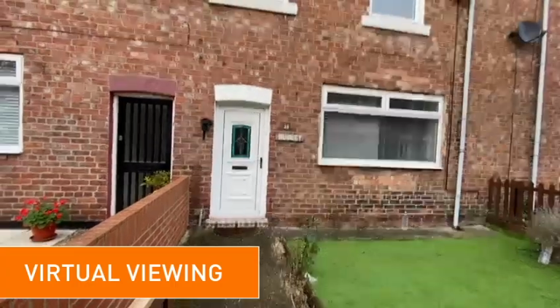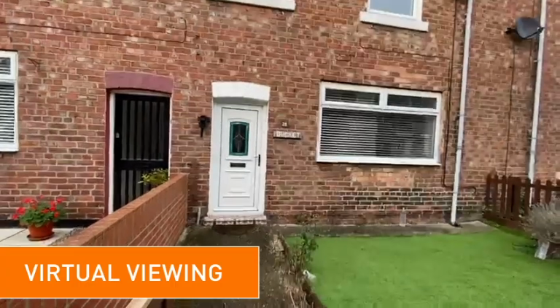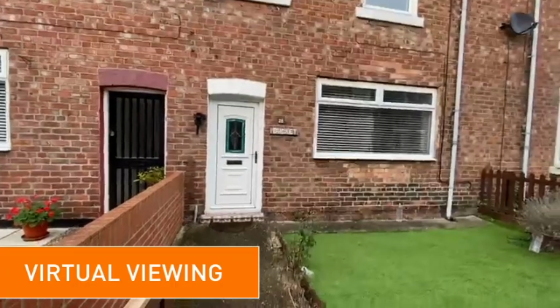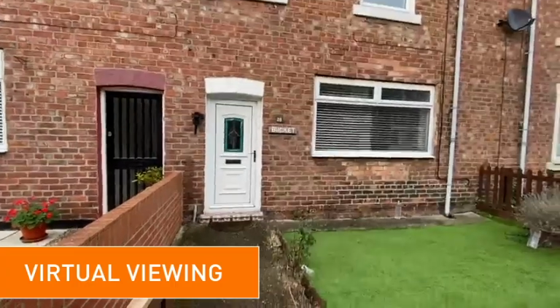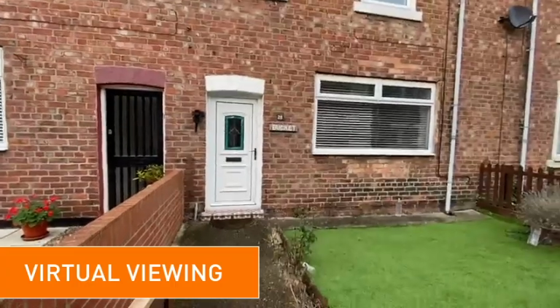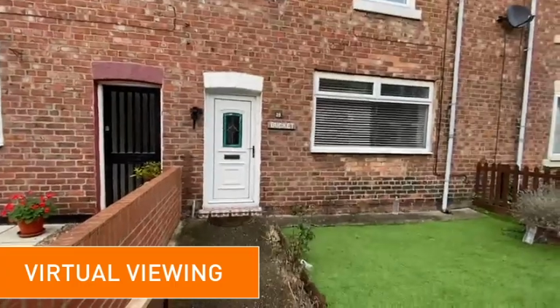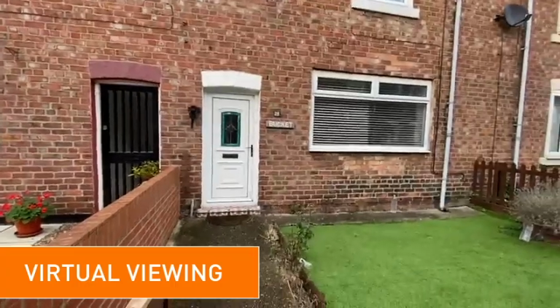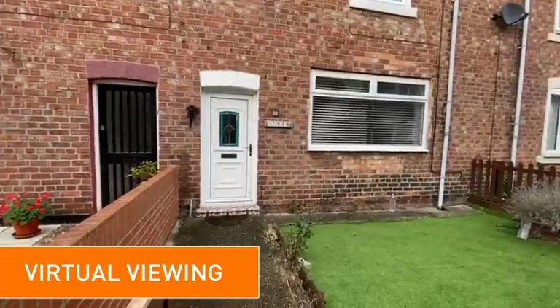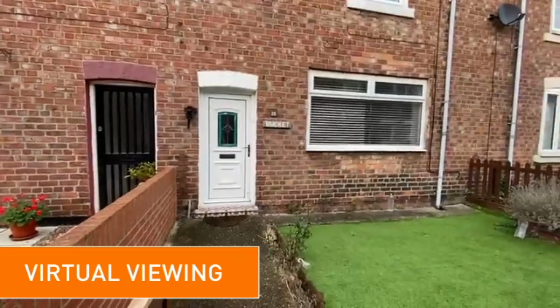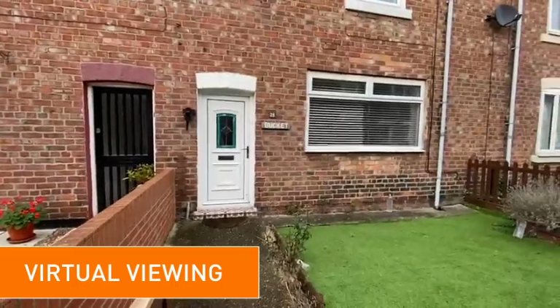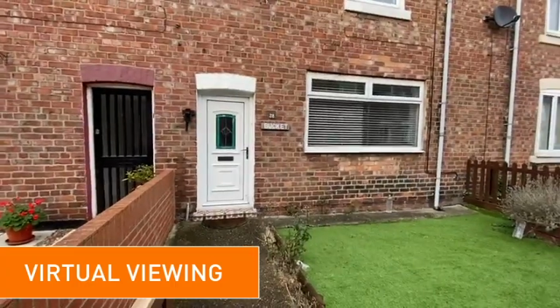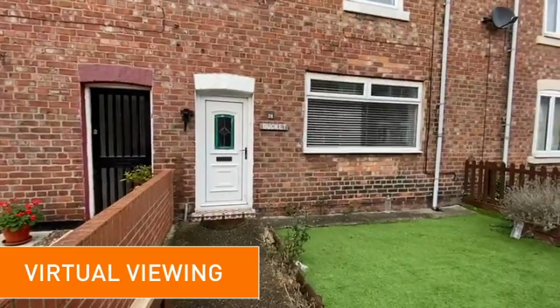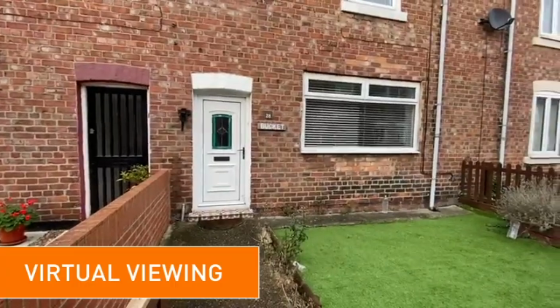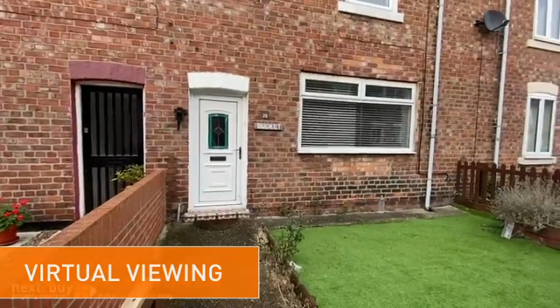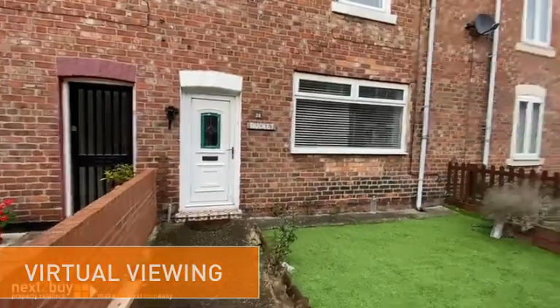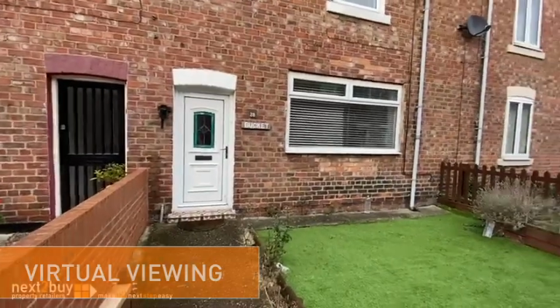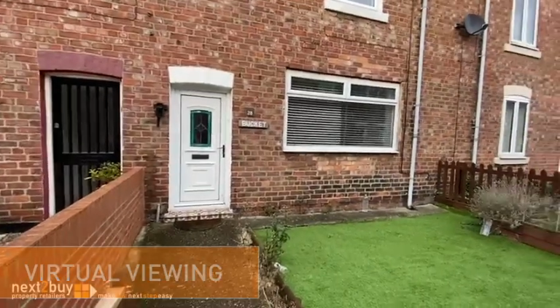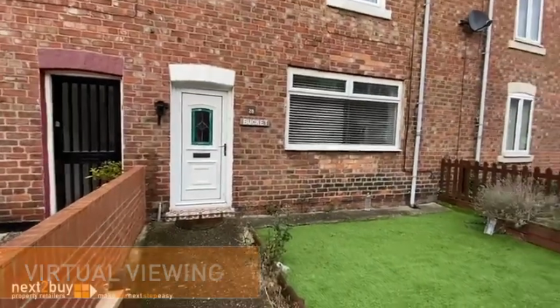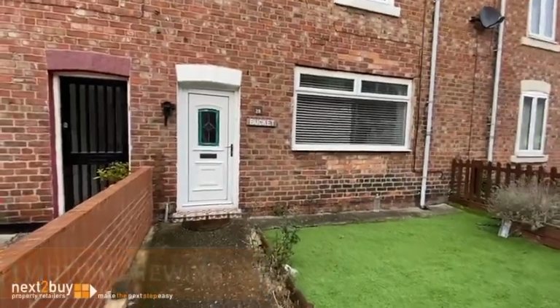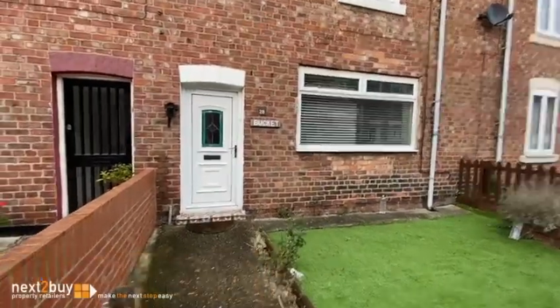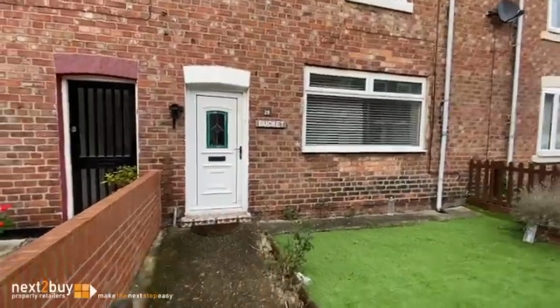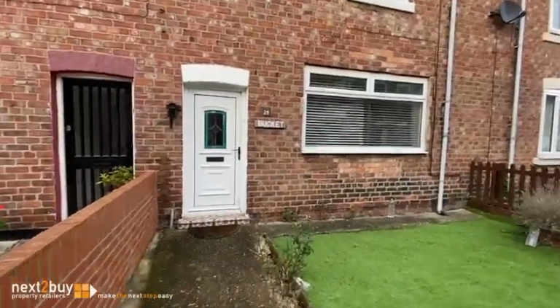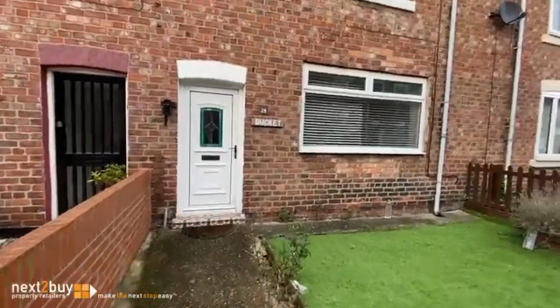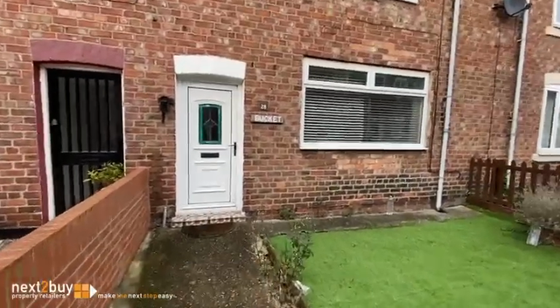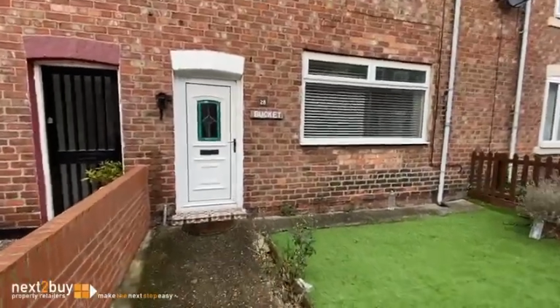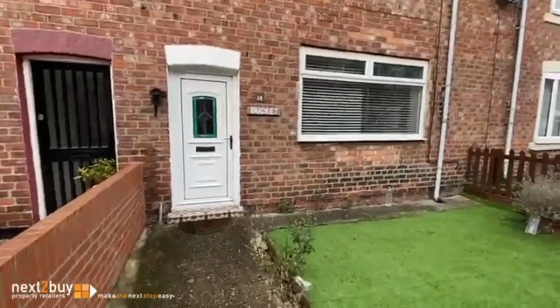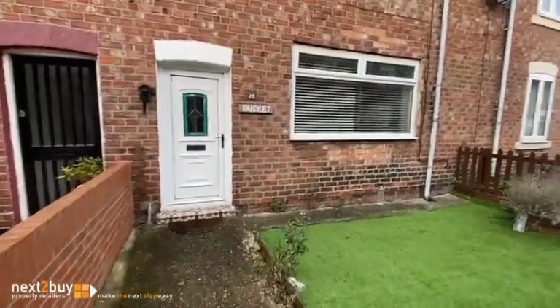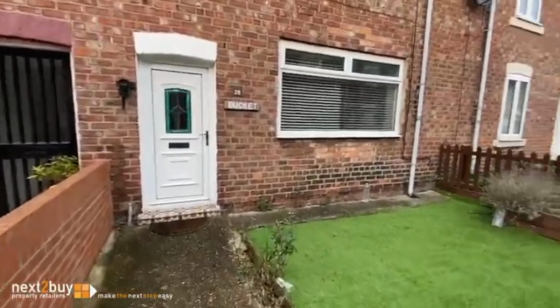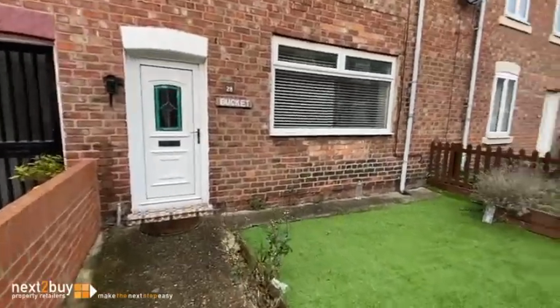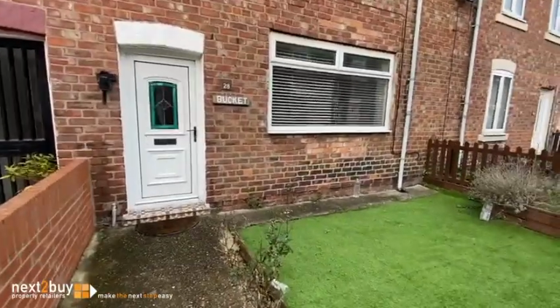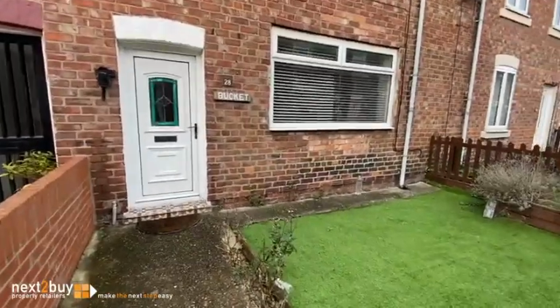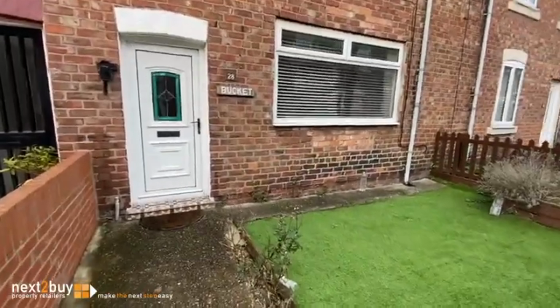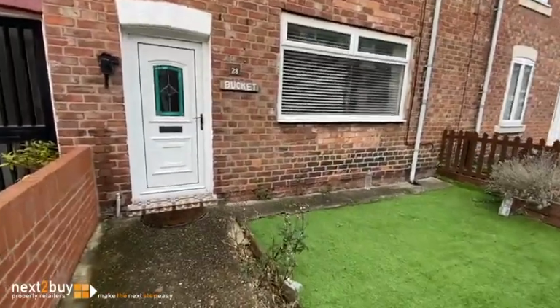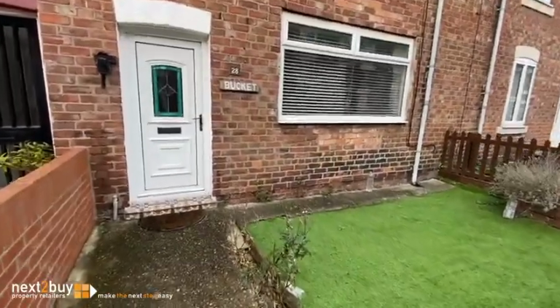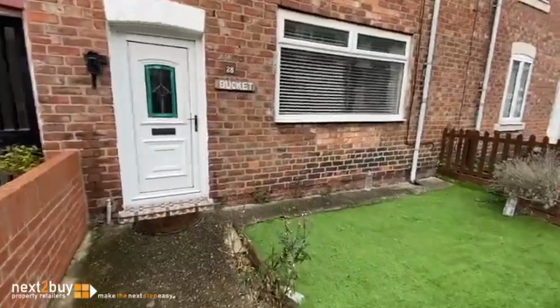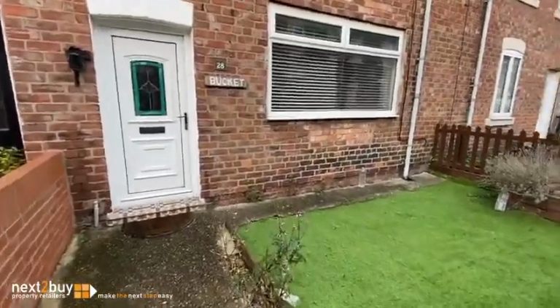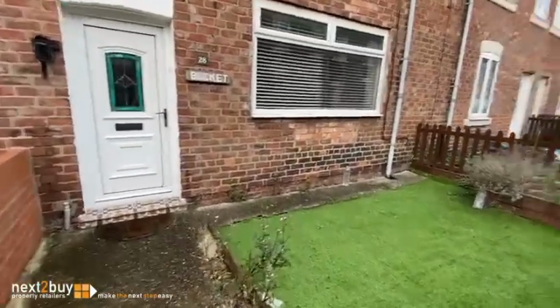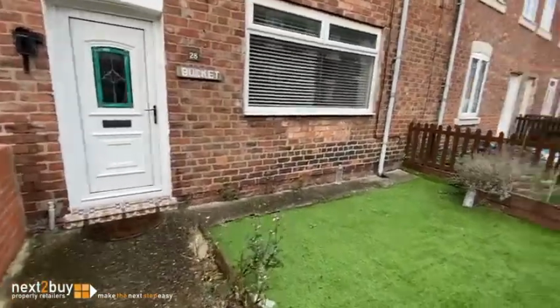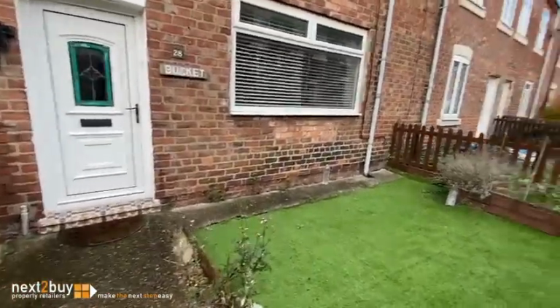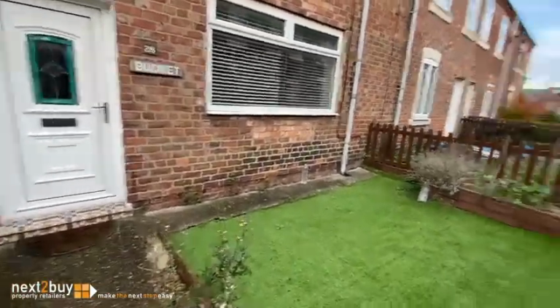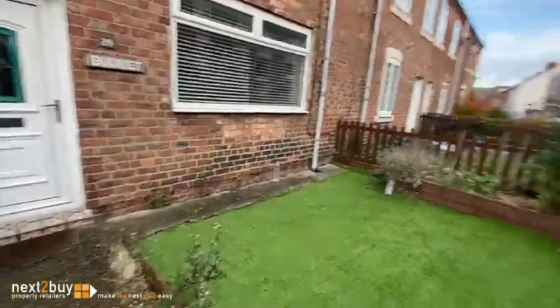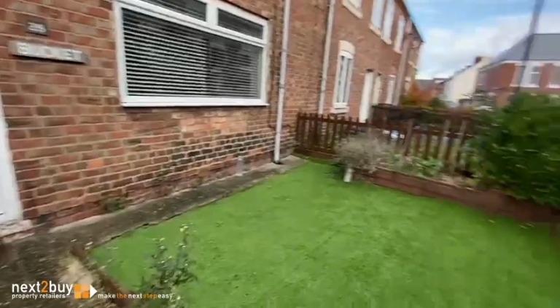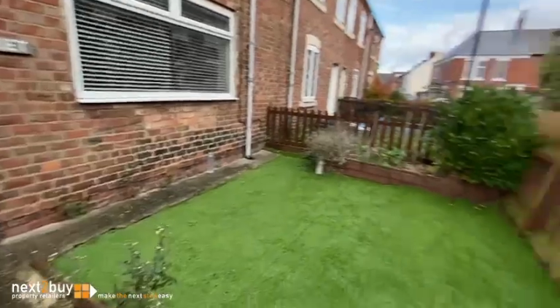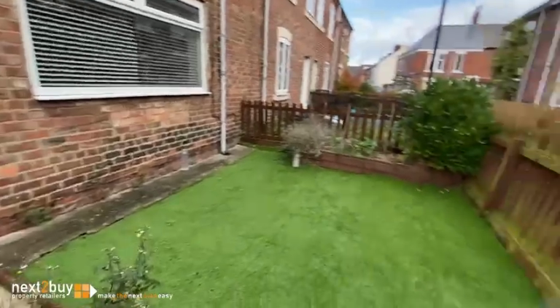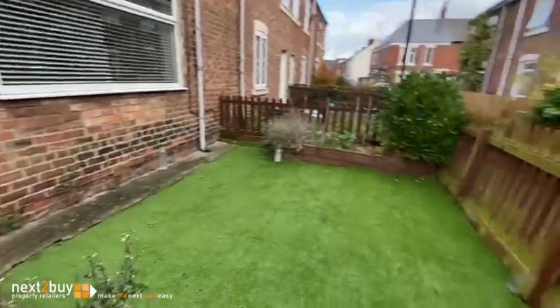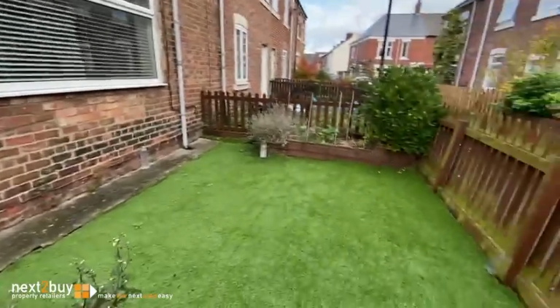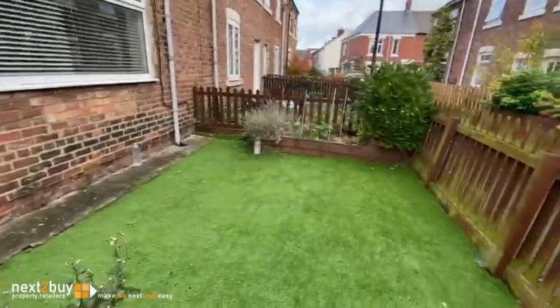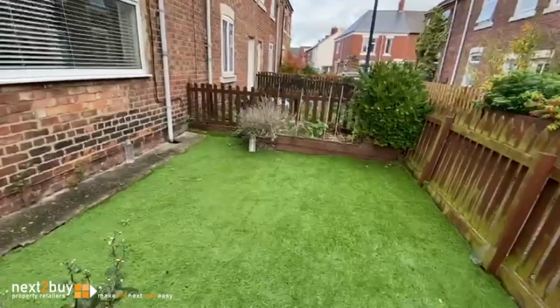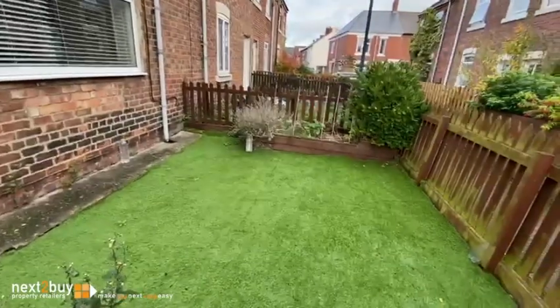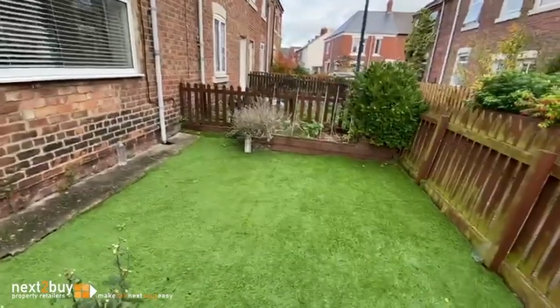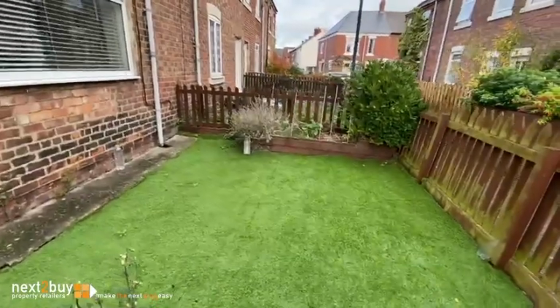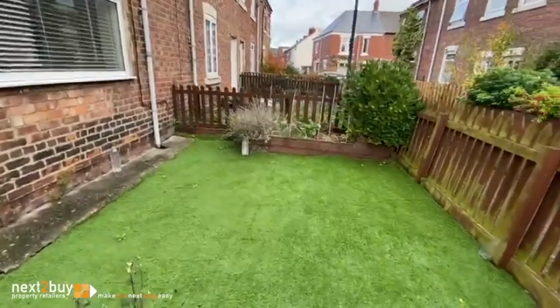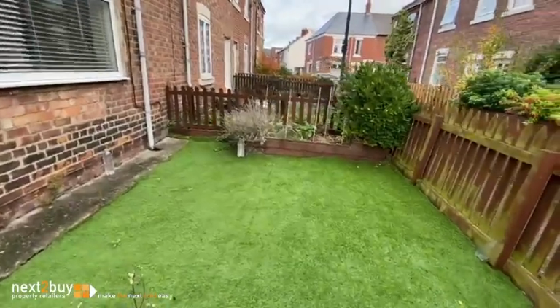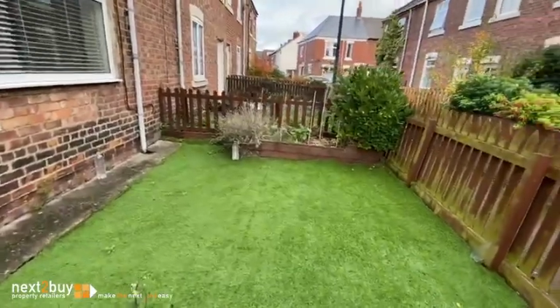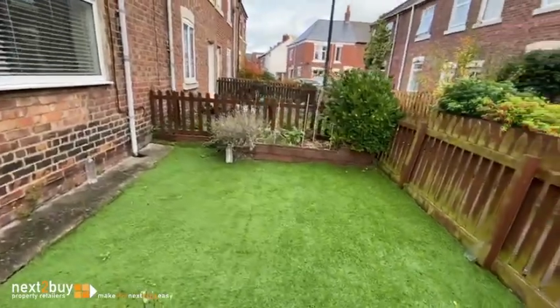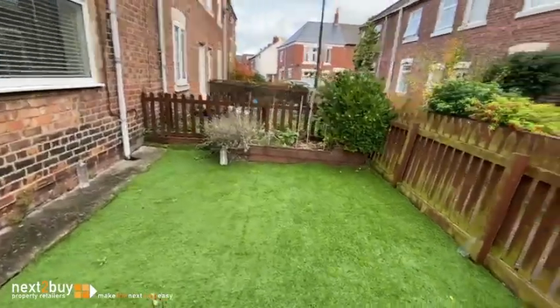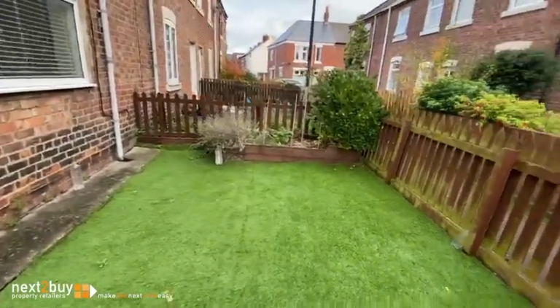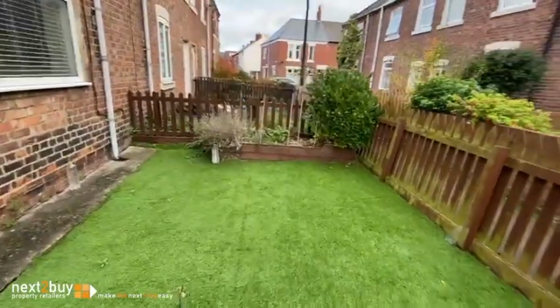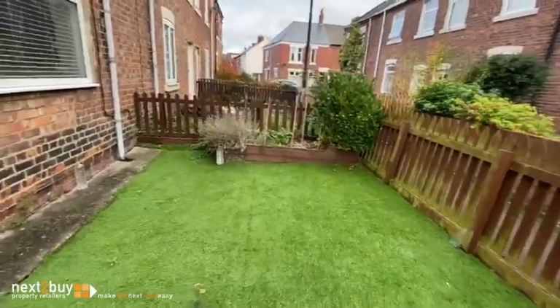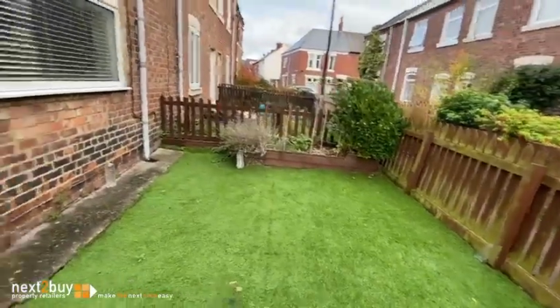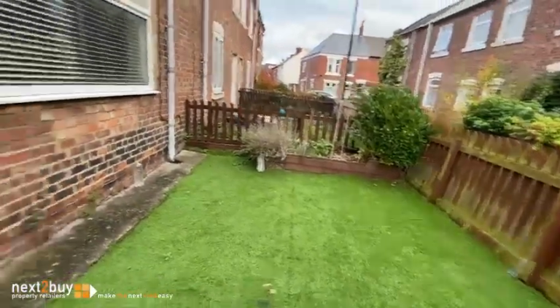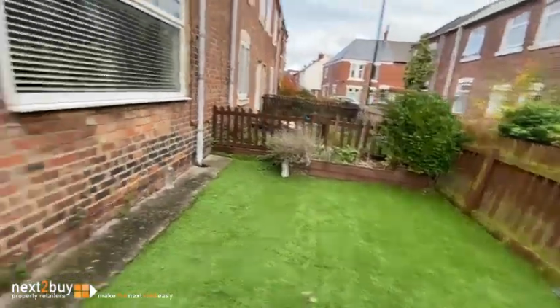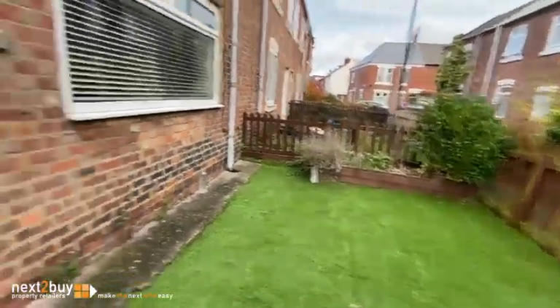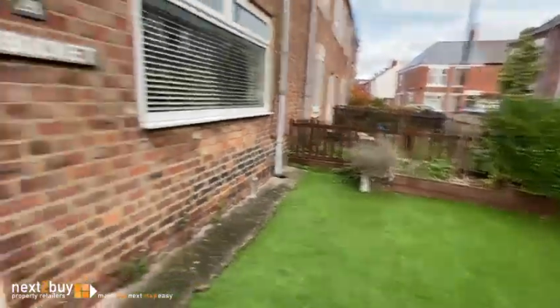This is our three bedroom mid terrace house on Diamond Street. A garden at the front with artificial turf.